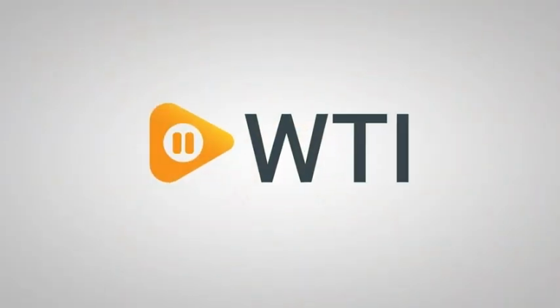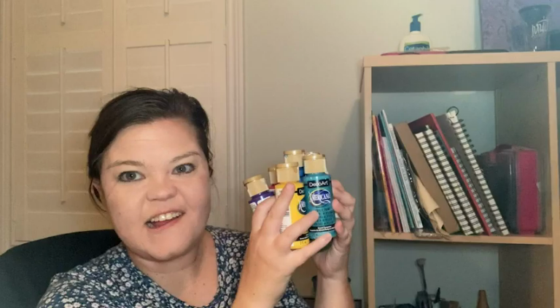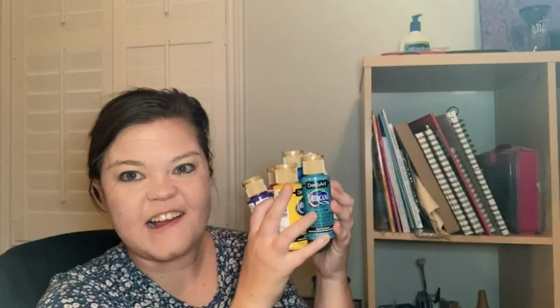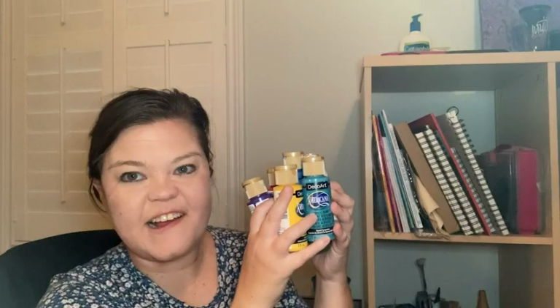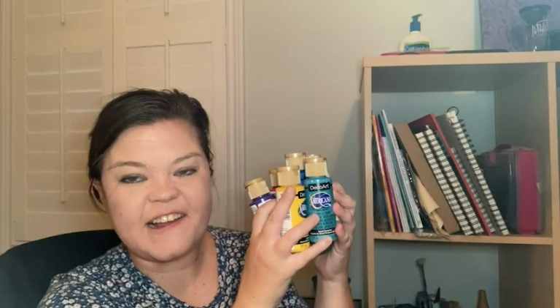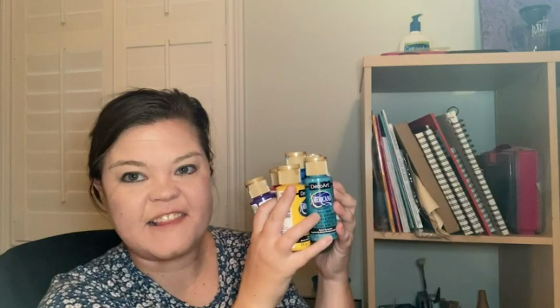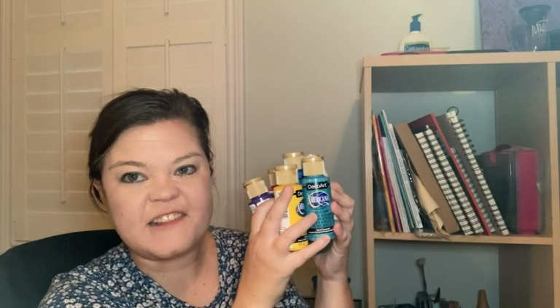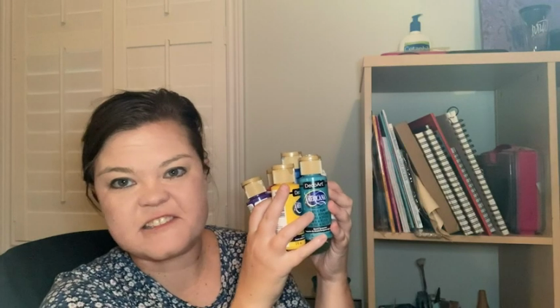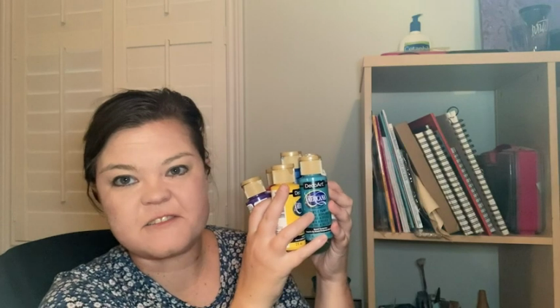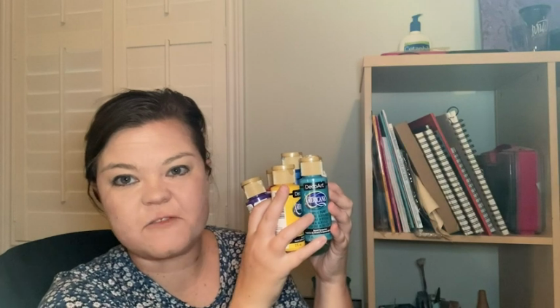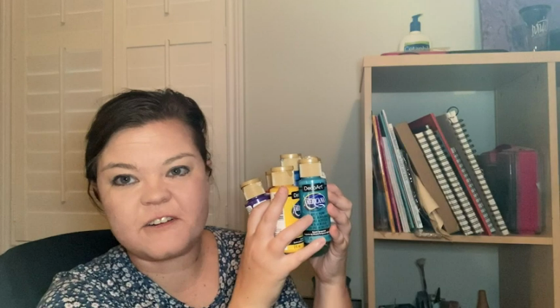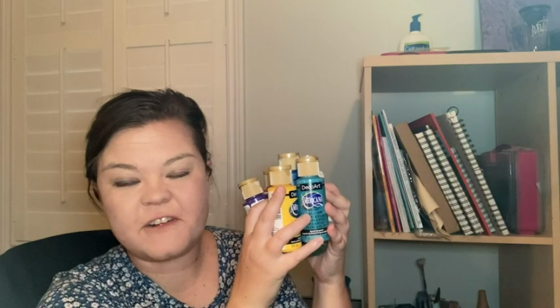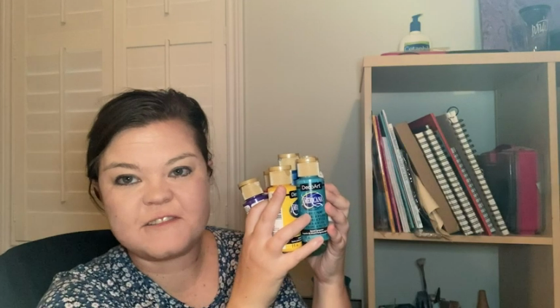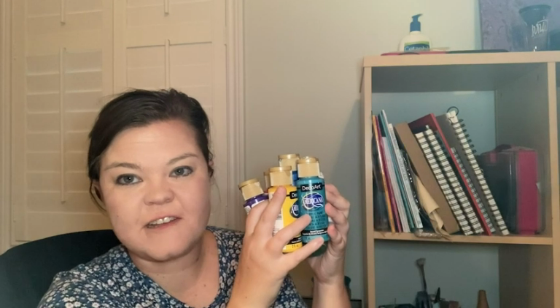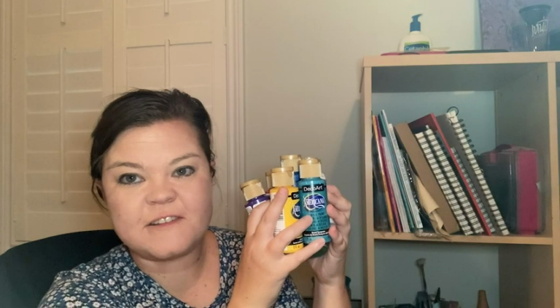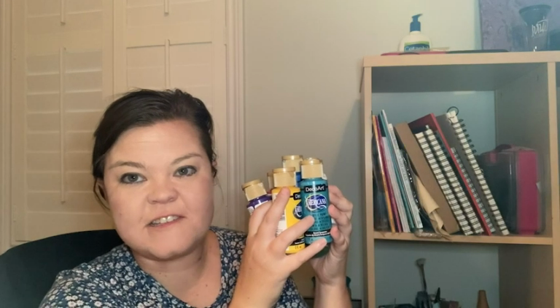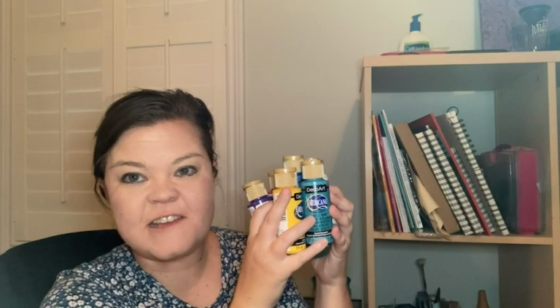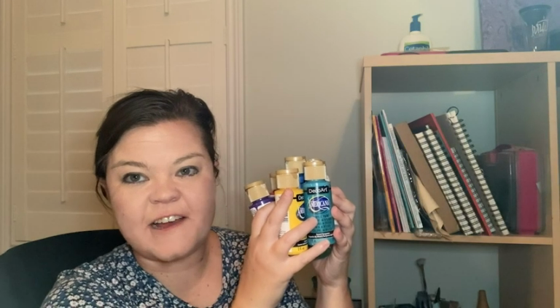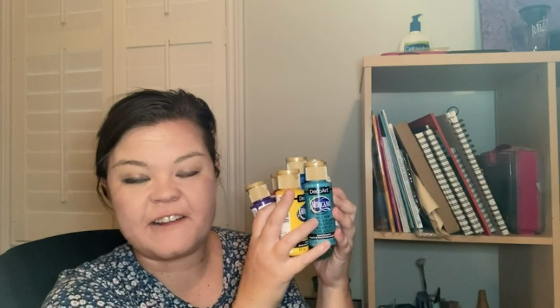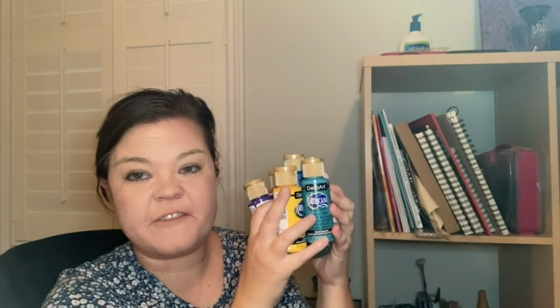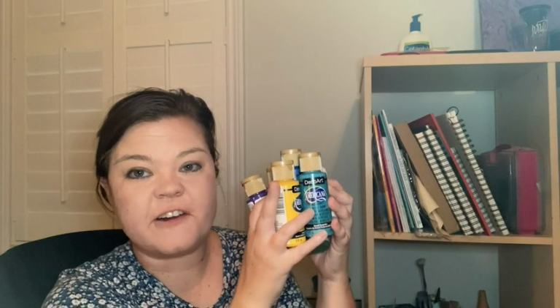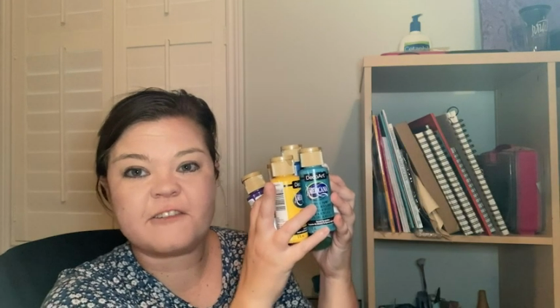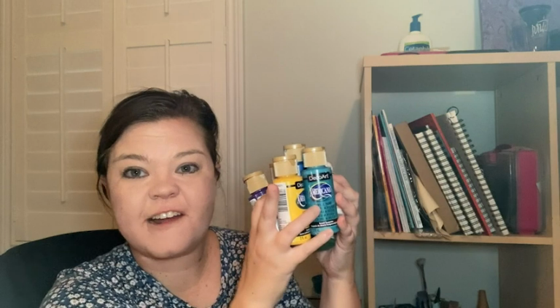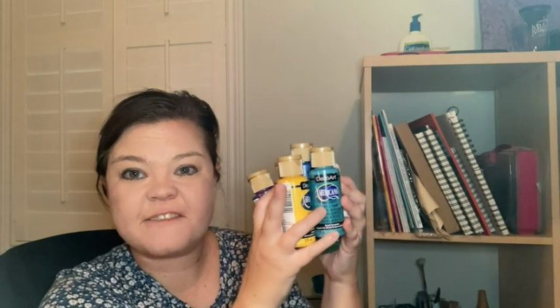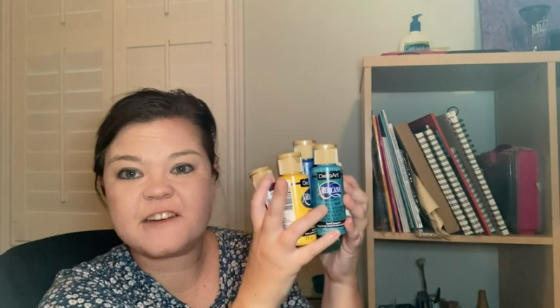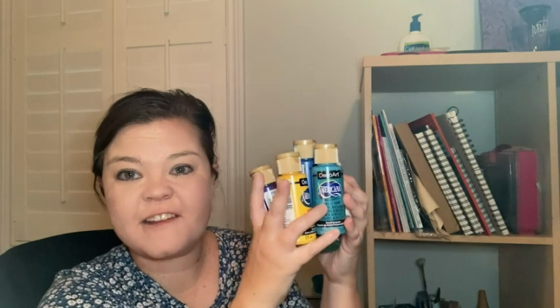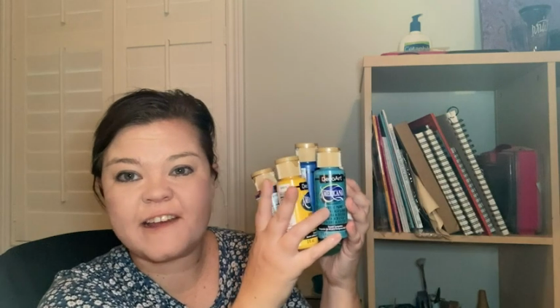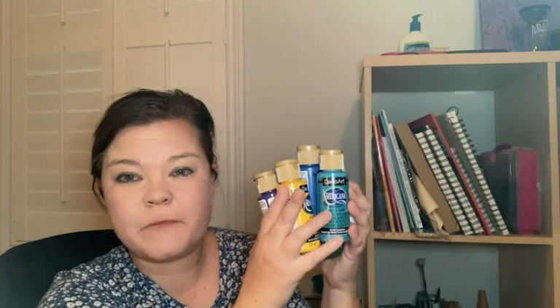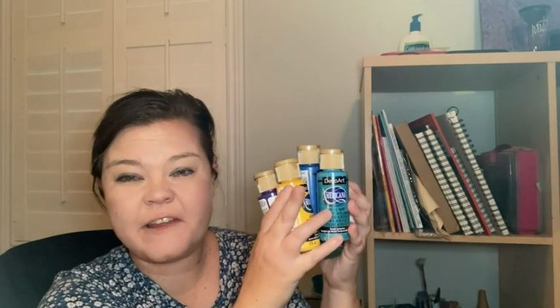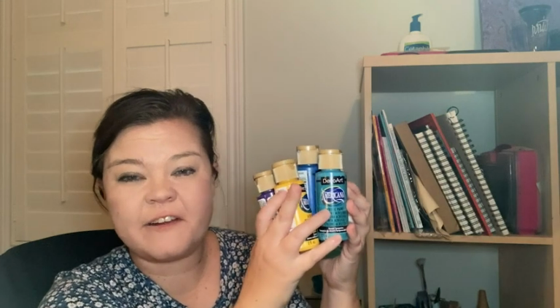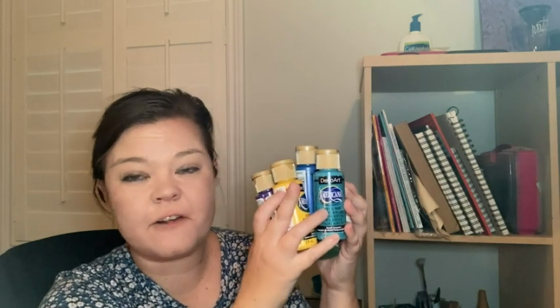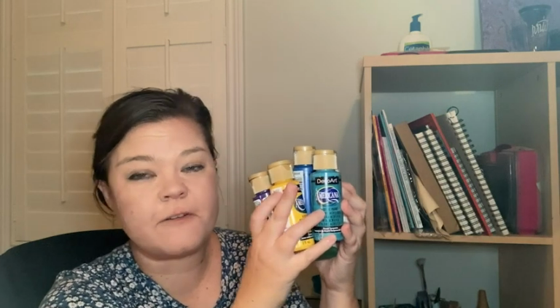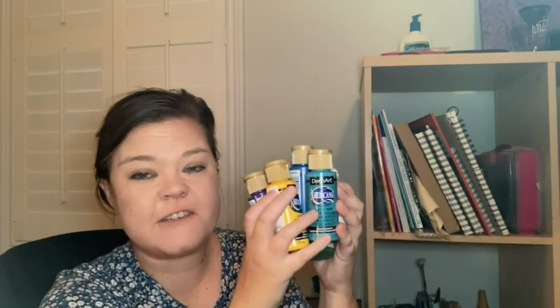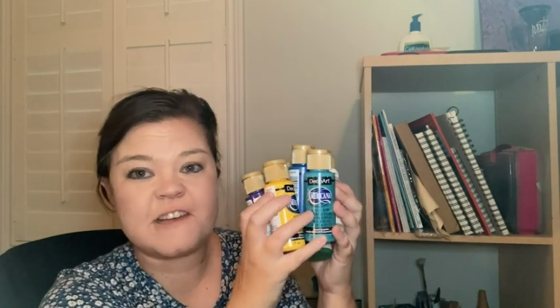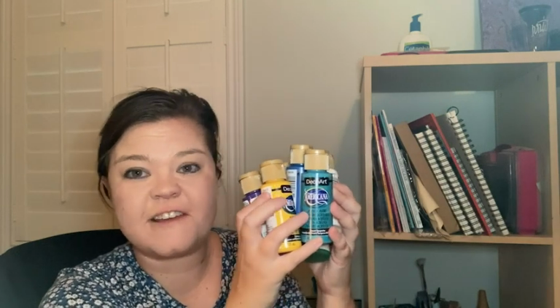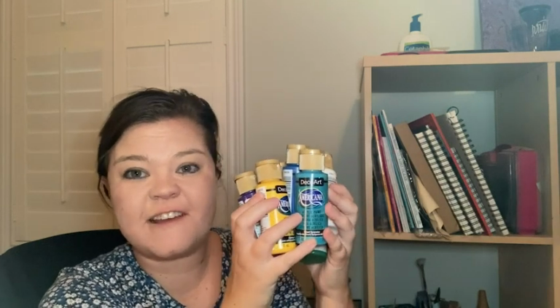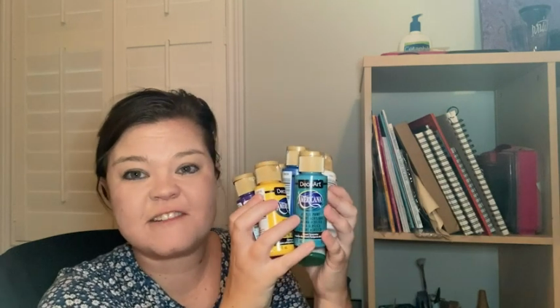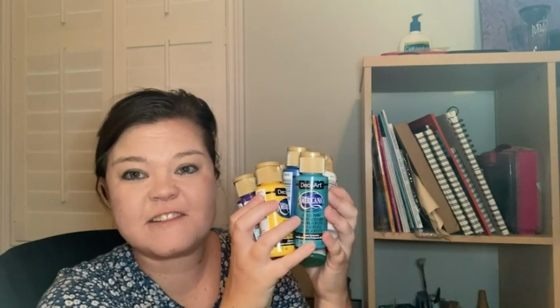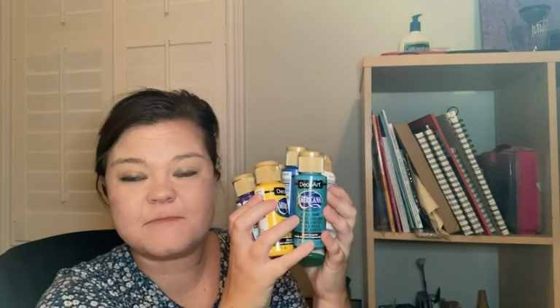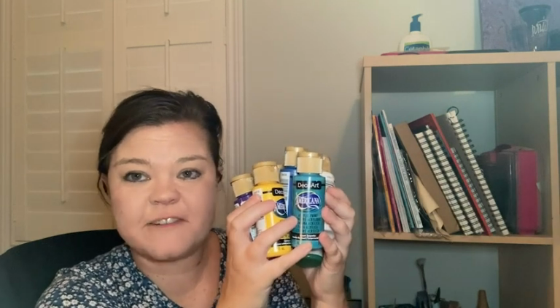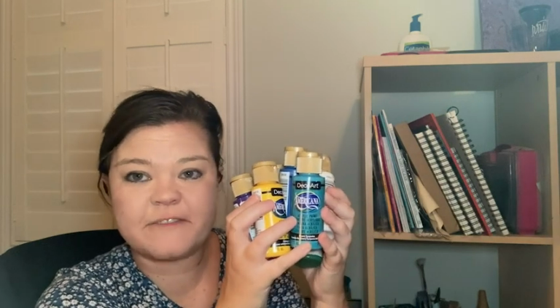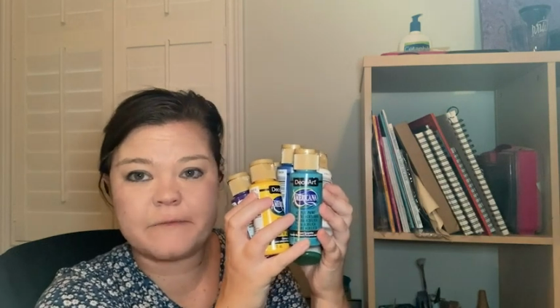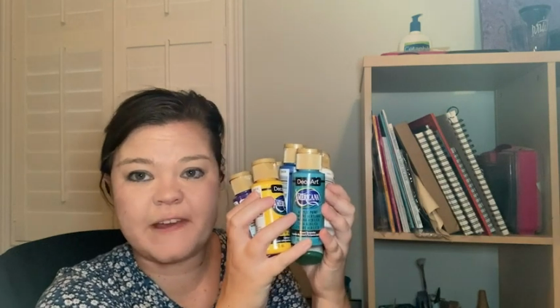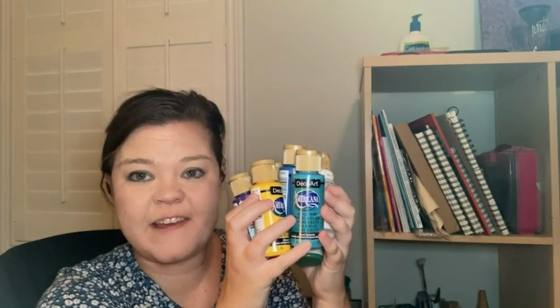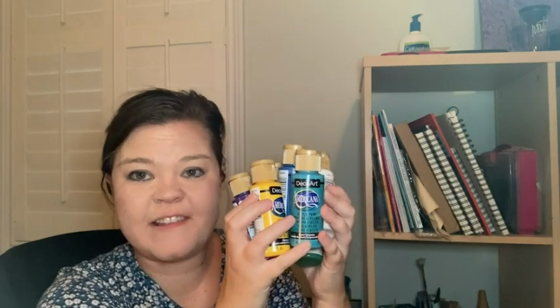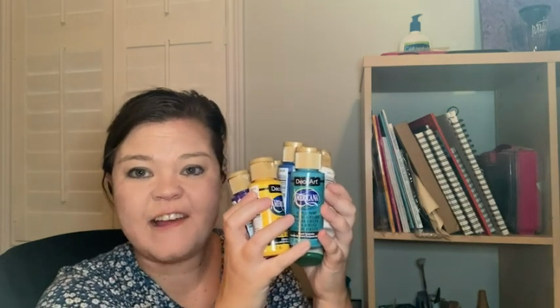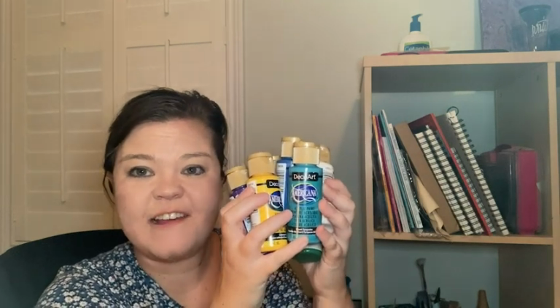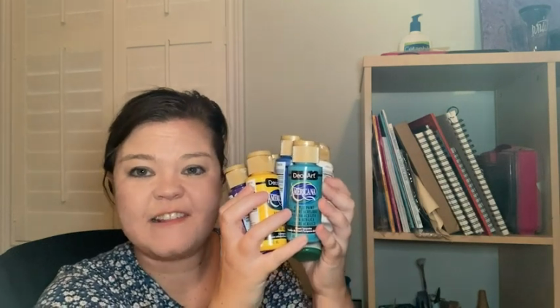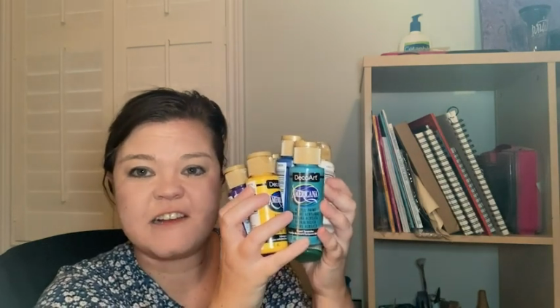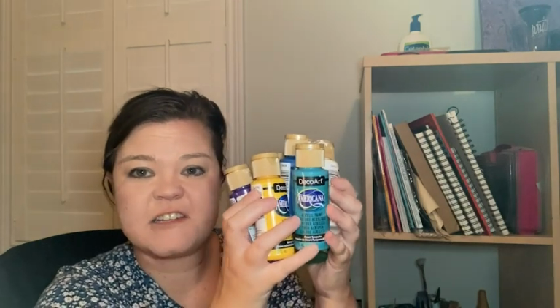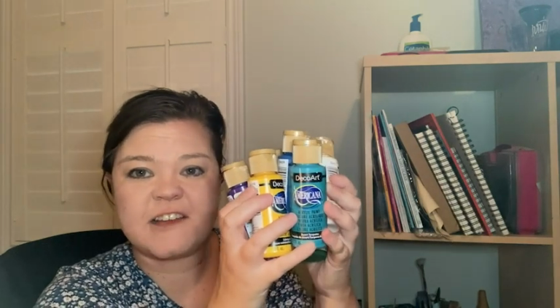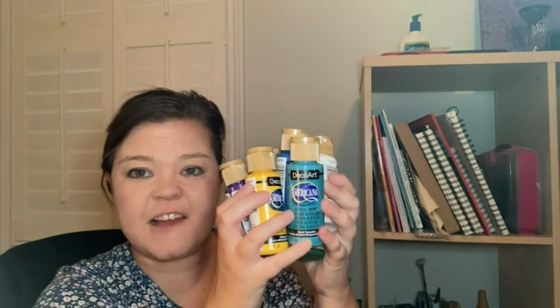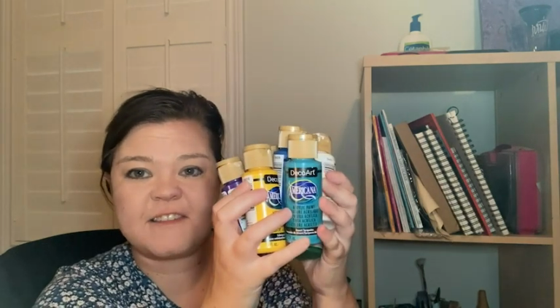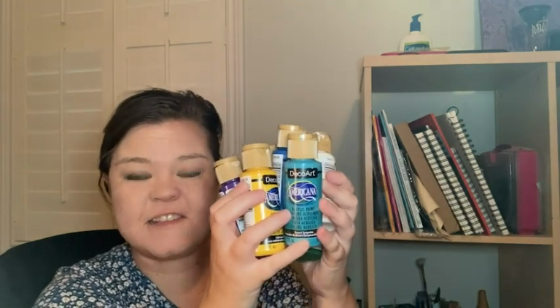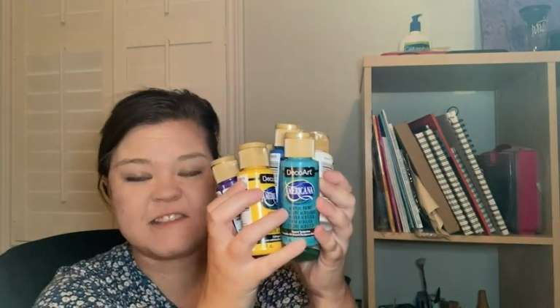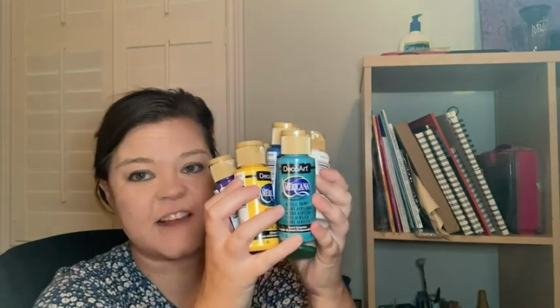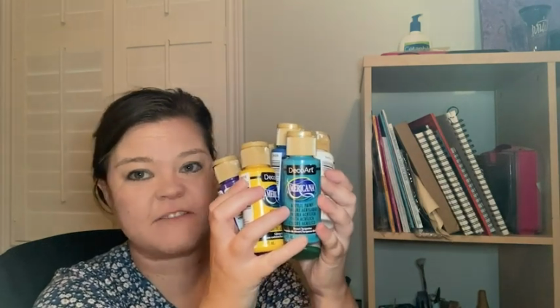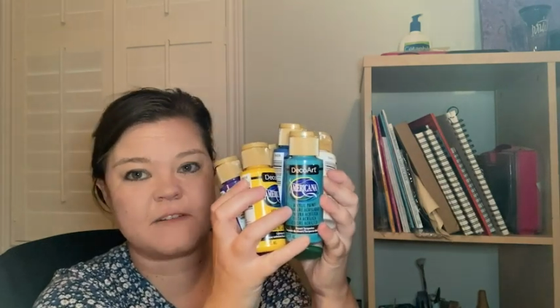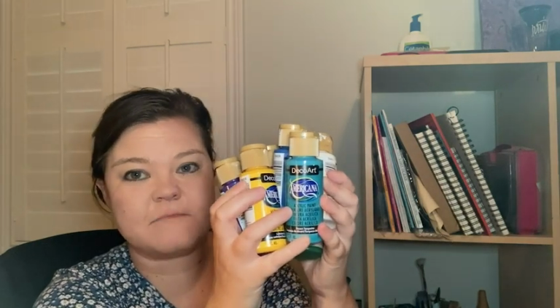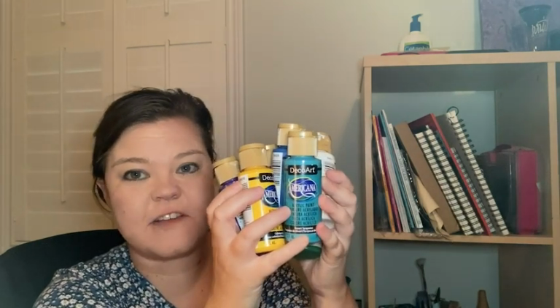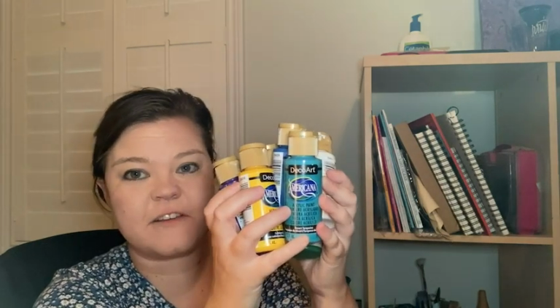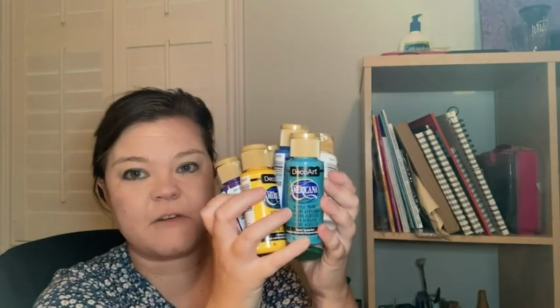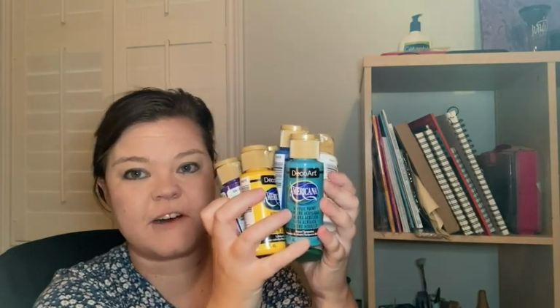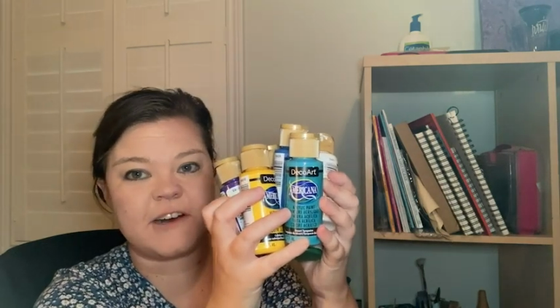Hi, this is Laura from WTI. If you're a crafter like me, you're always checking out different paint. Let's check out this set from DecoArt.